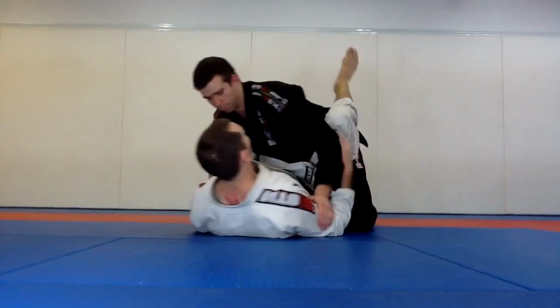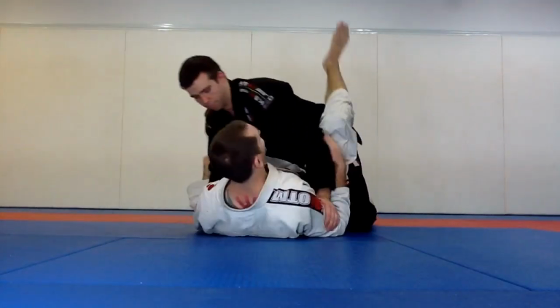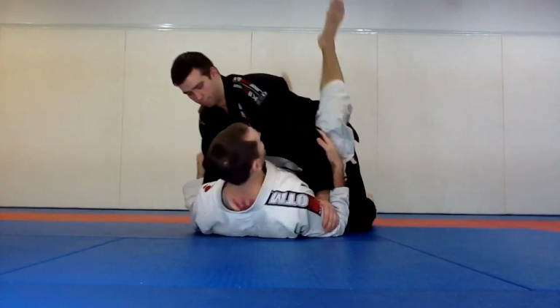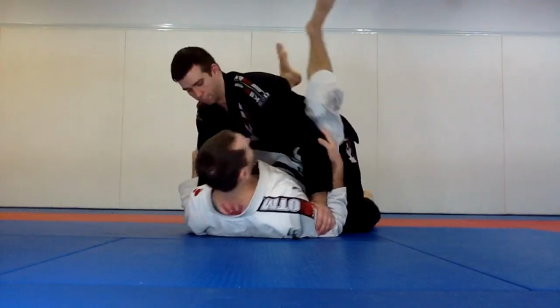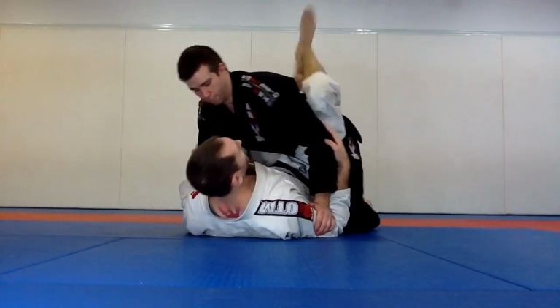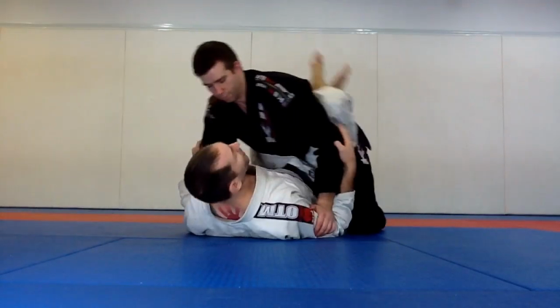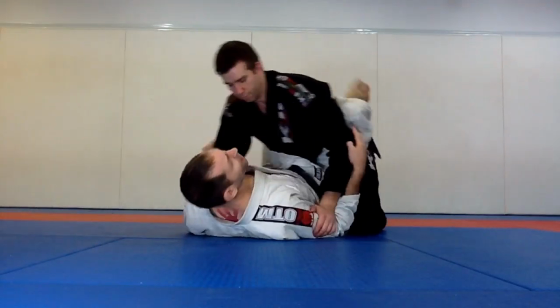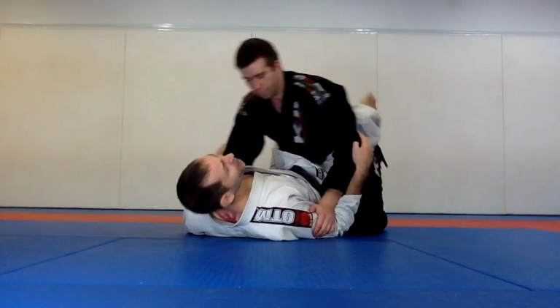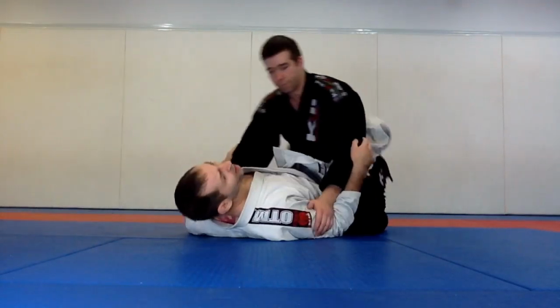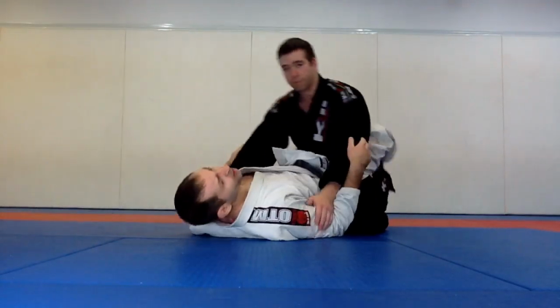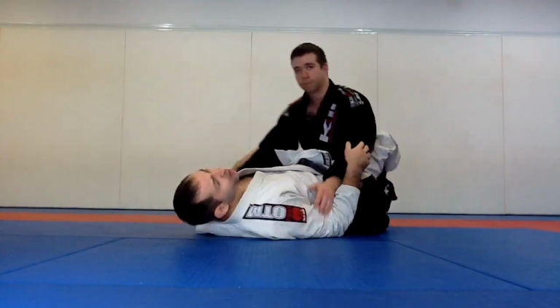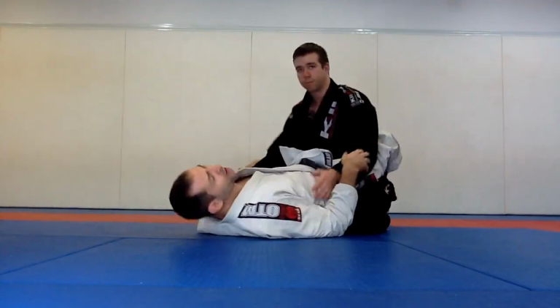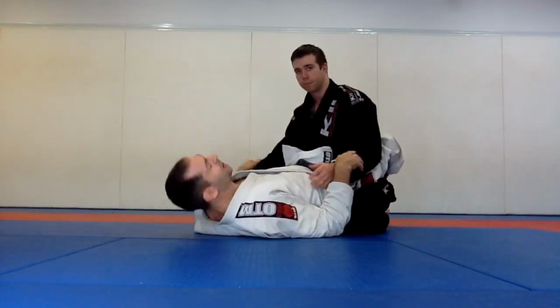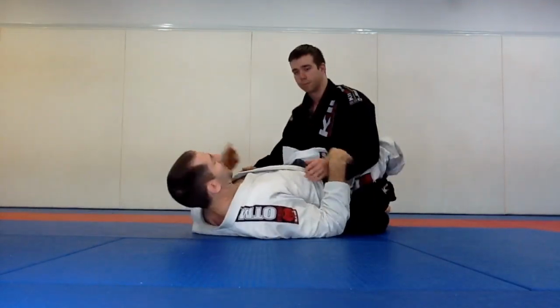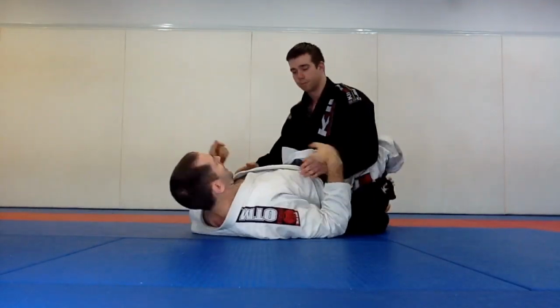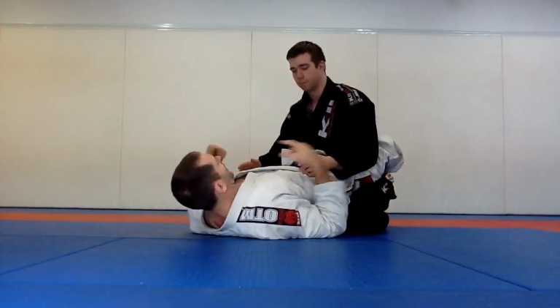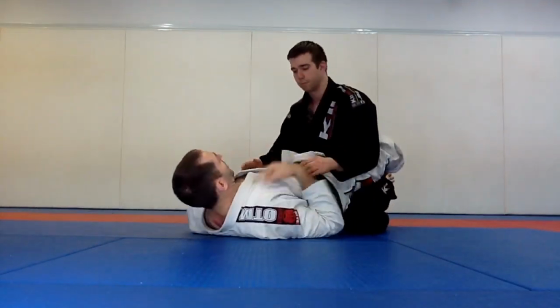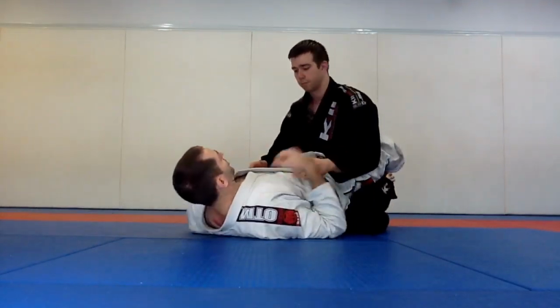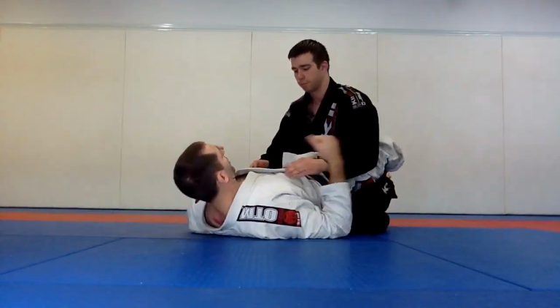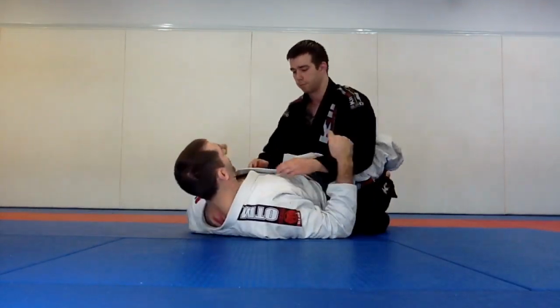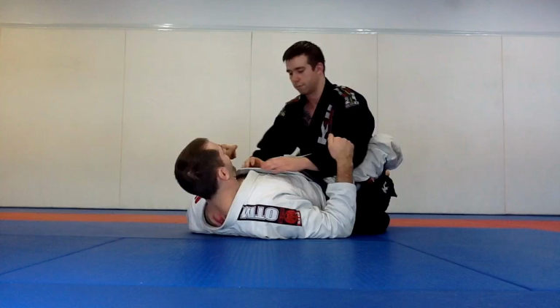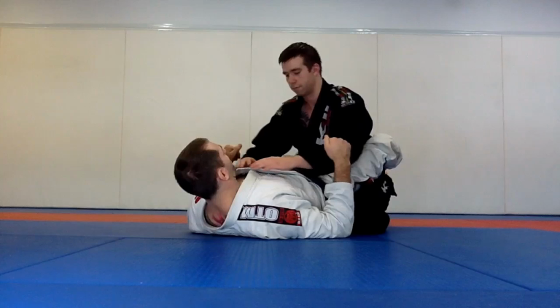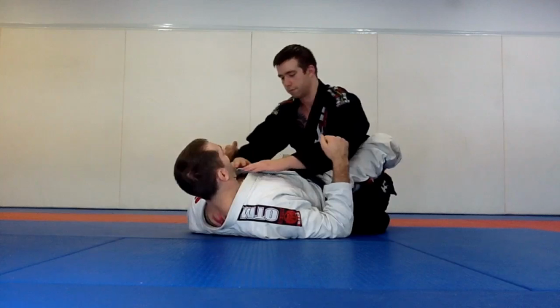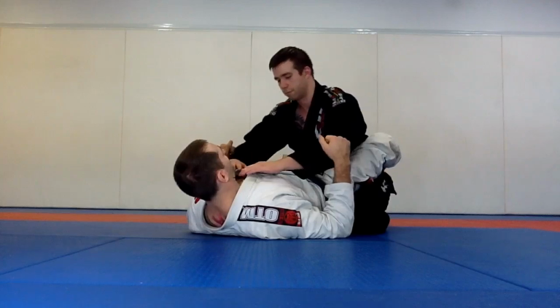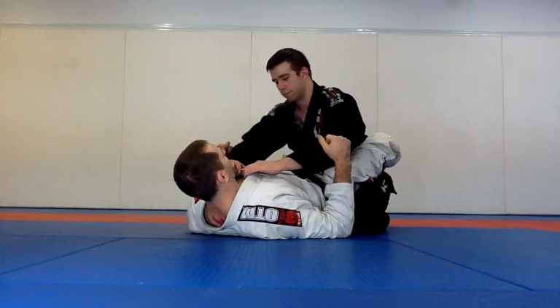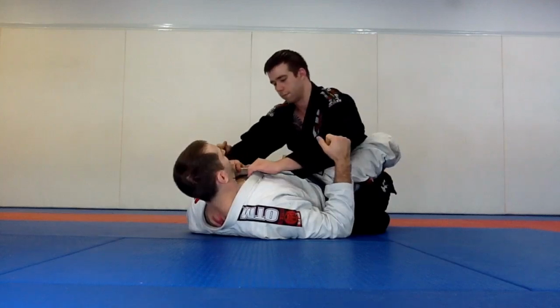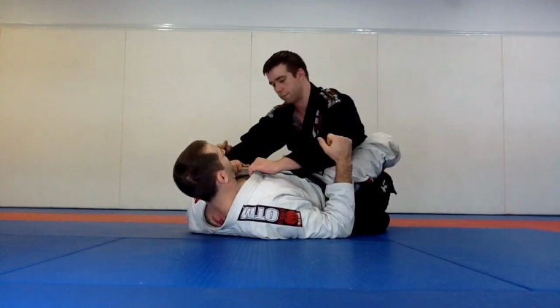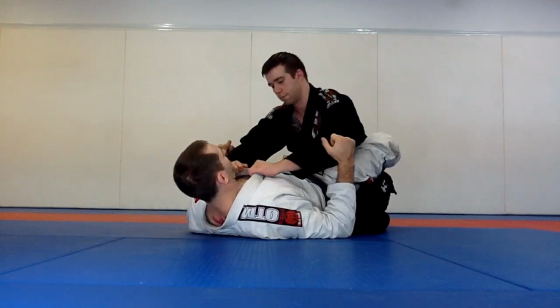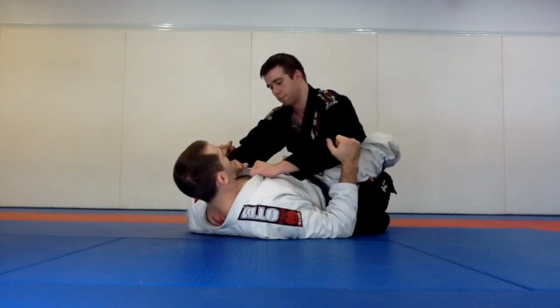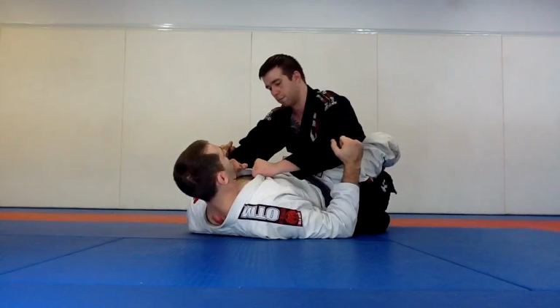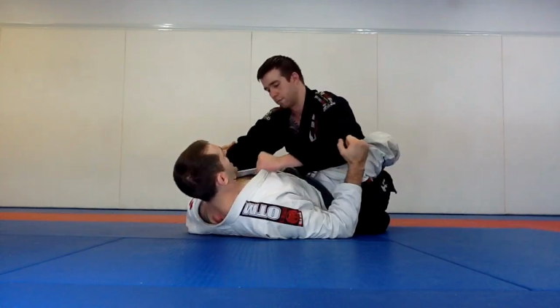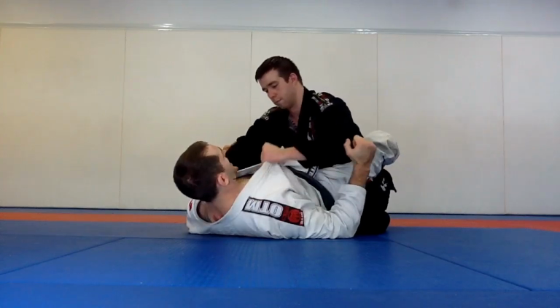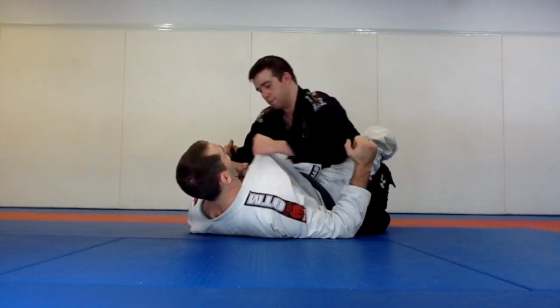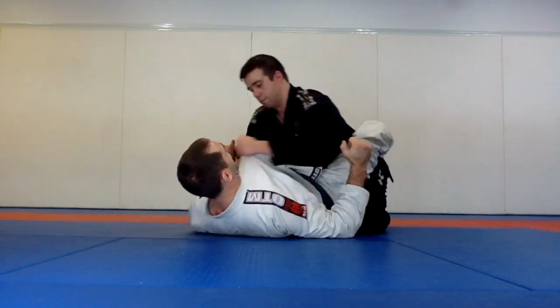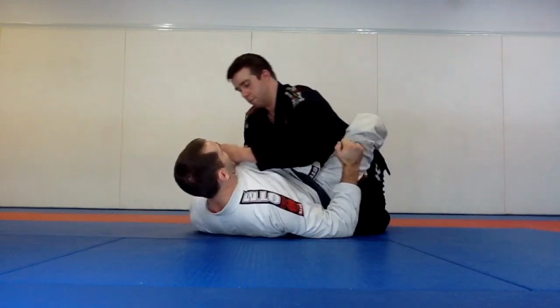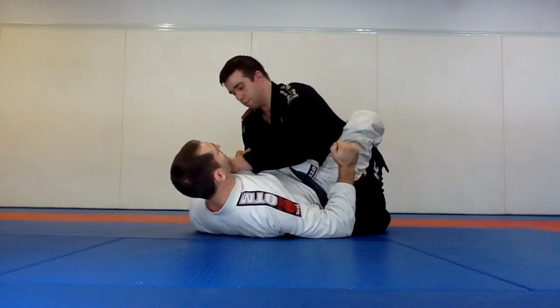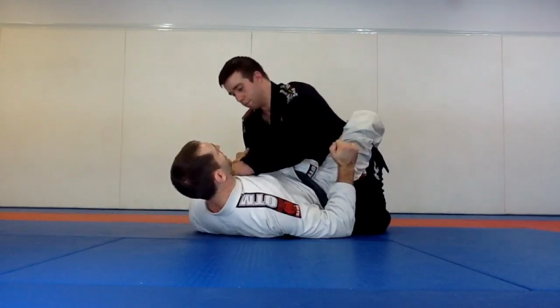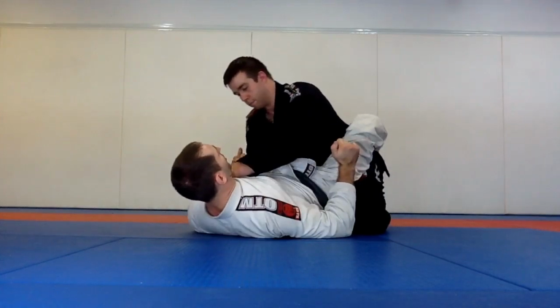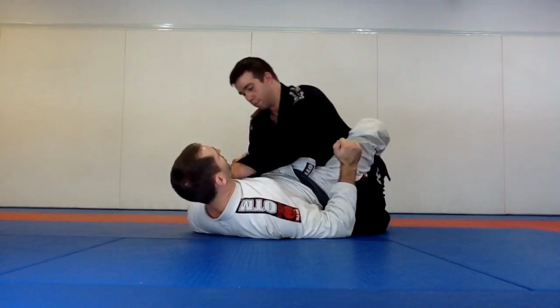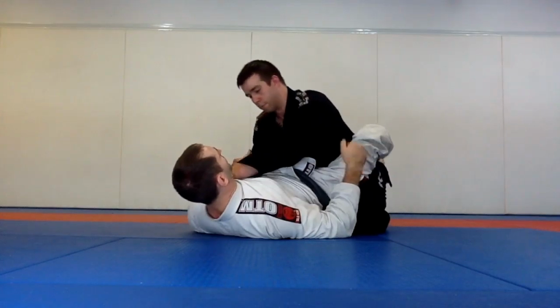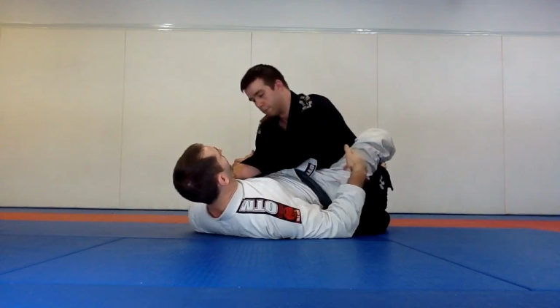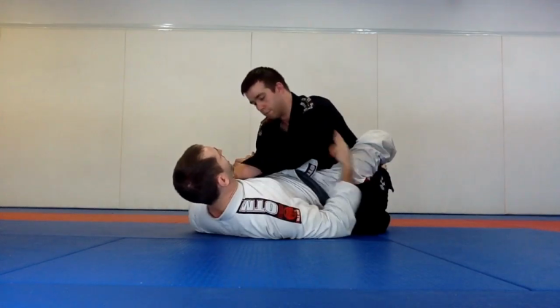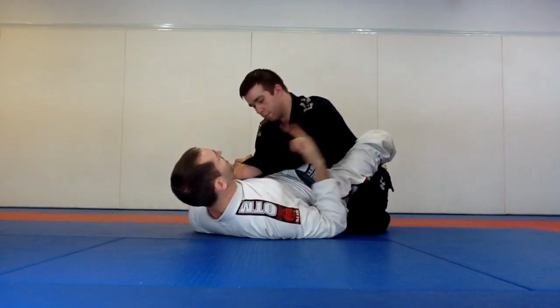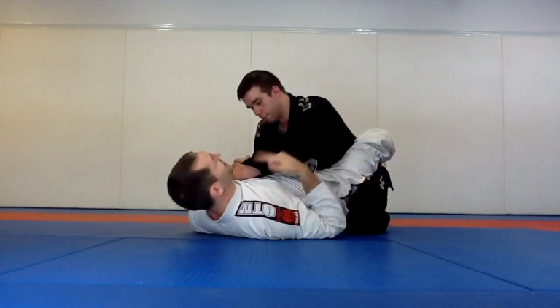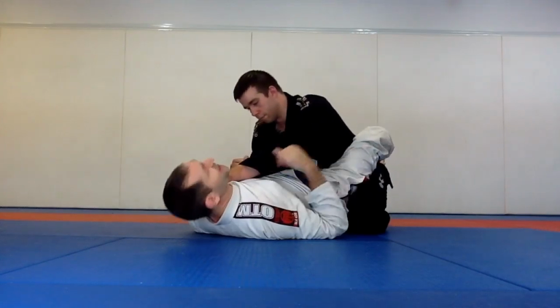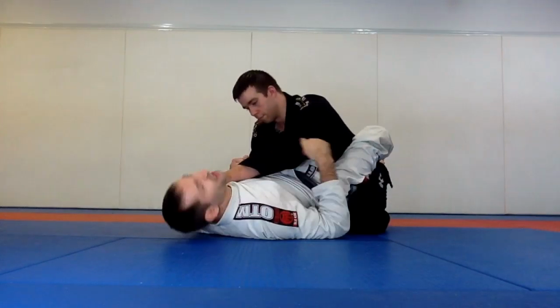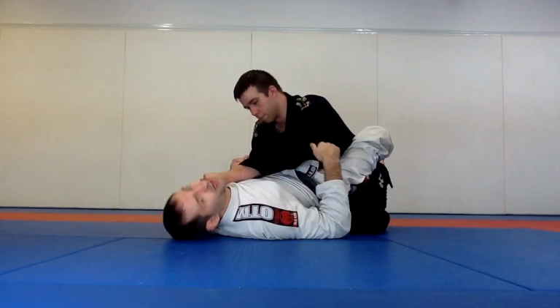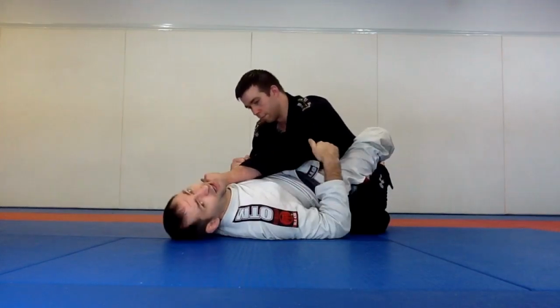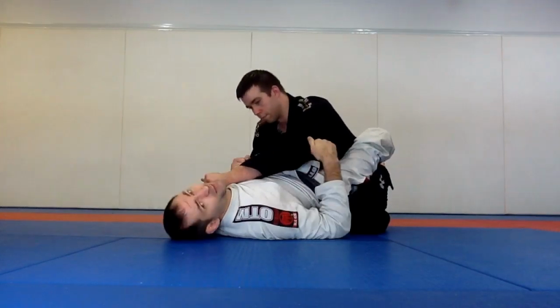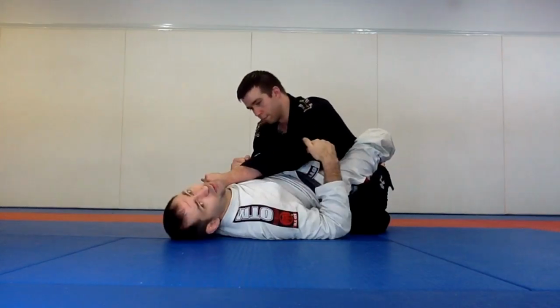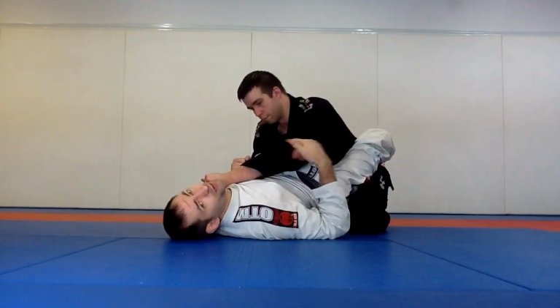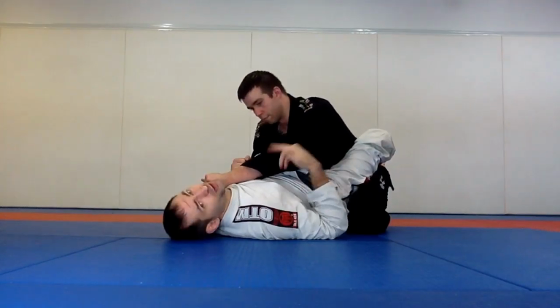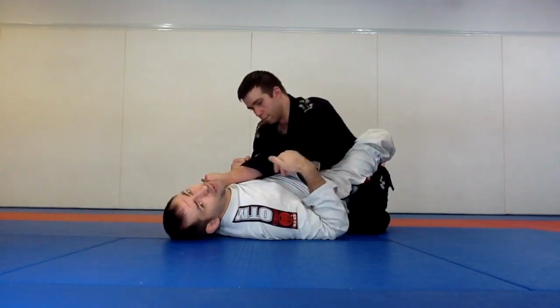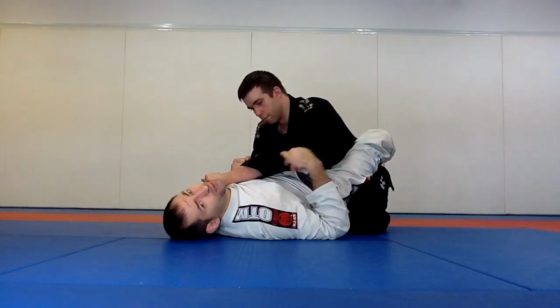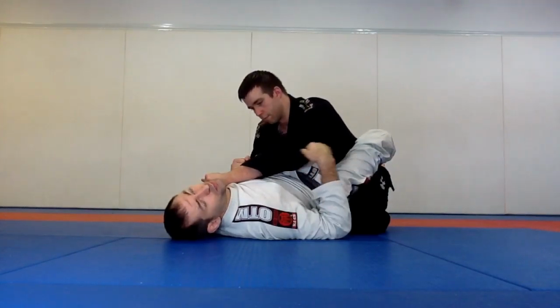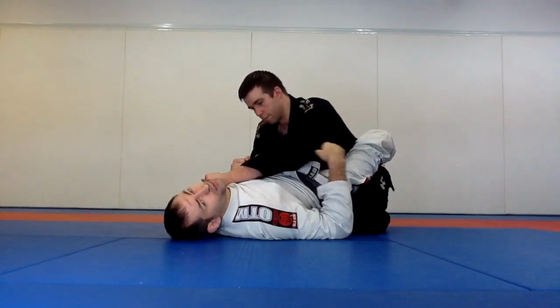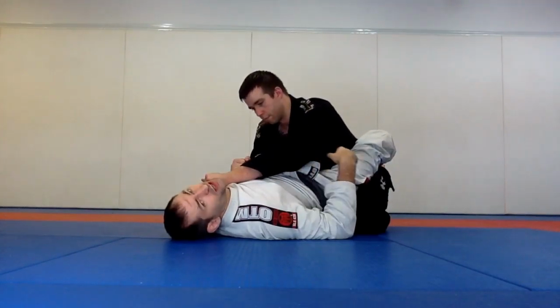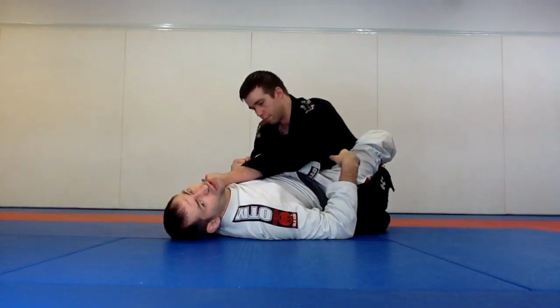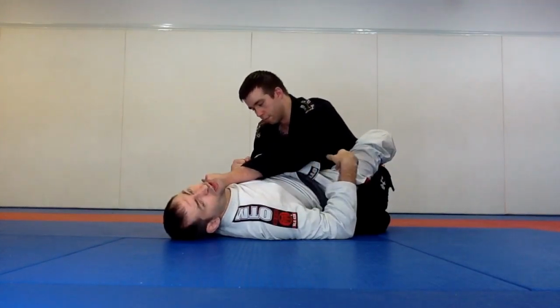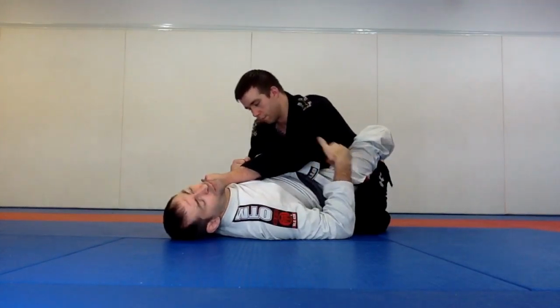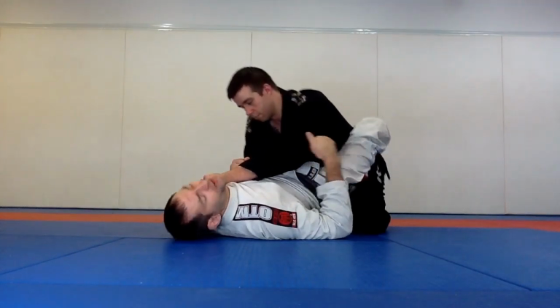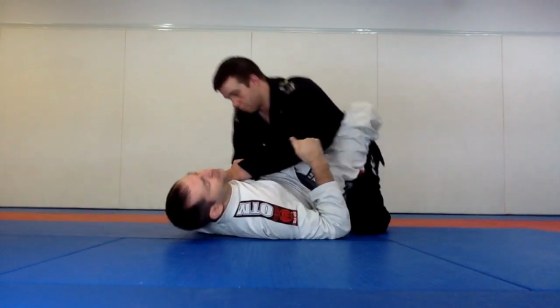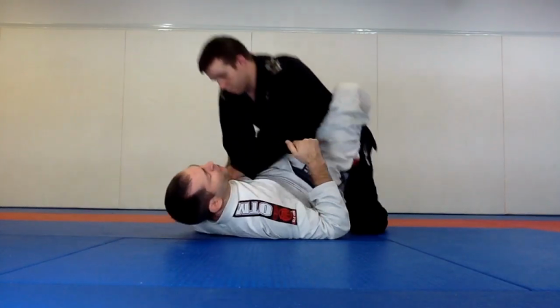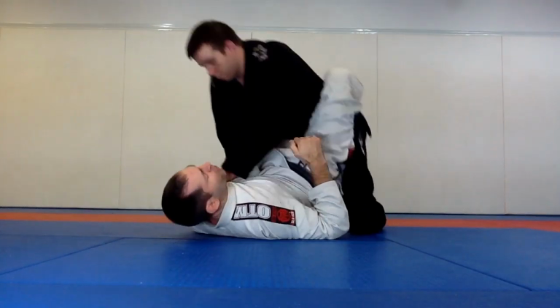Tyson's in my guard here and he's going for his amassa pão. As he goes for it, he's going to stand up to put a little bit more pressure on my throat.